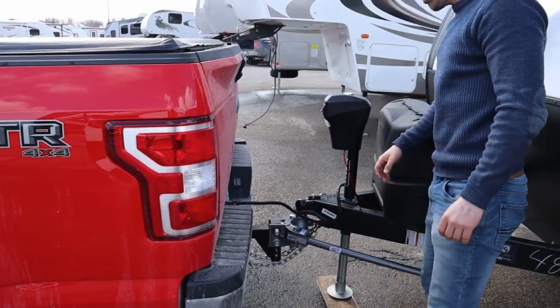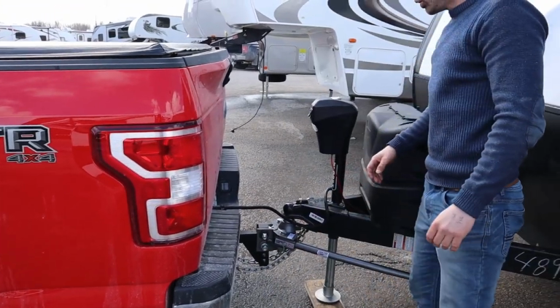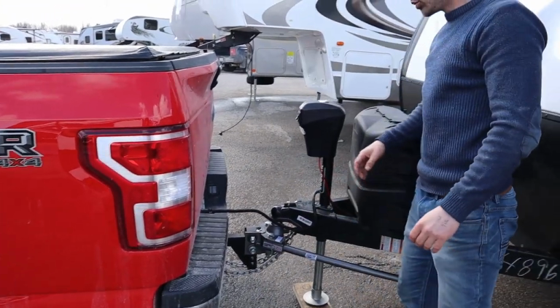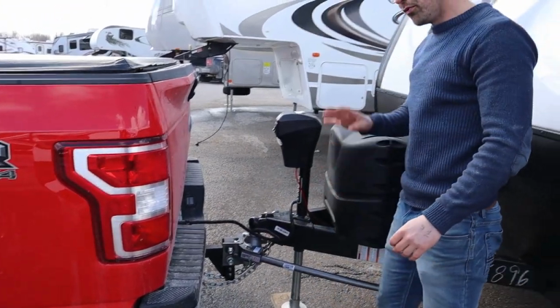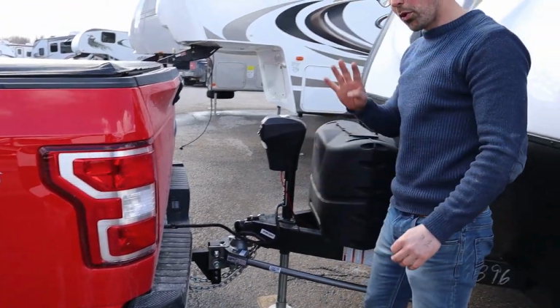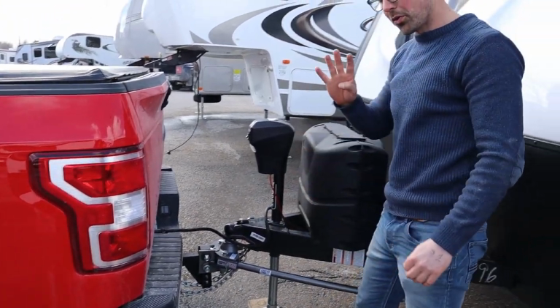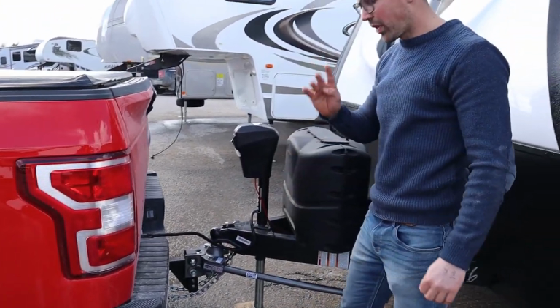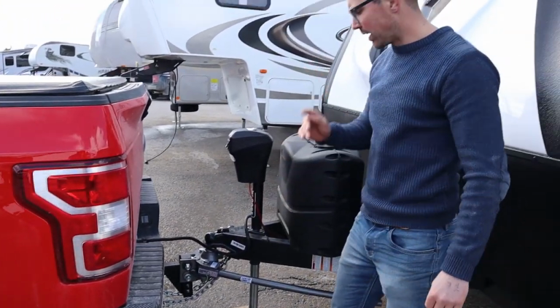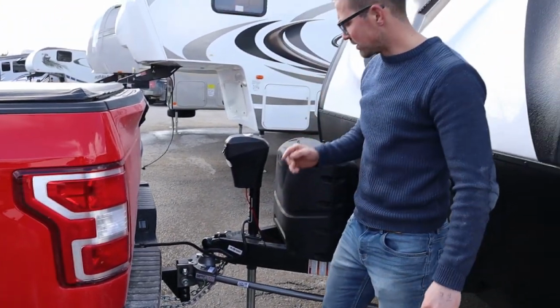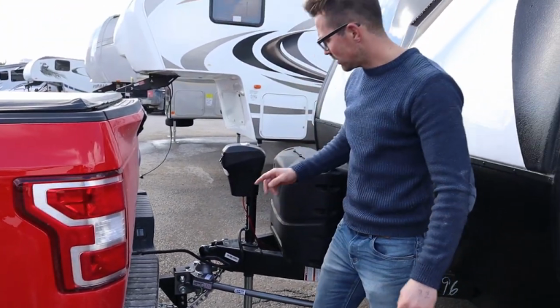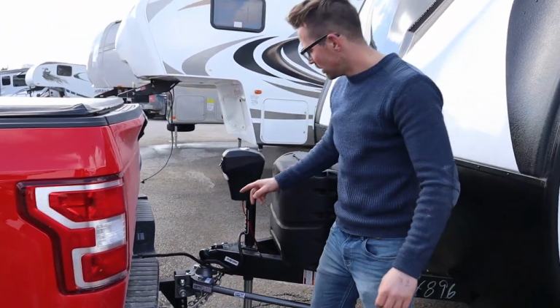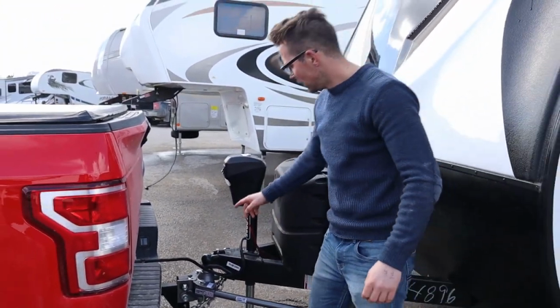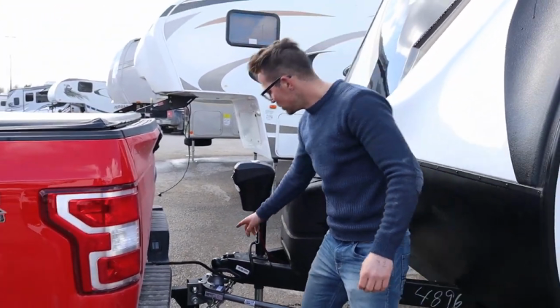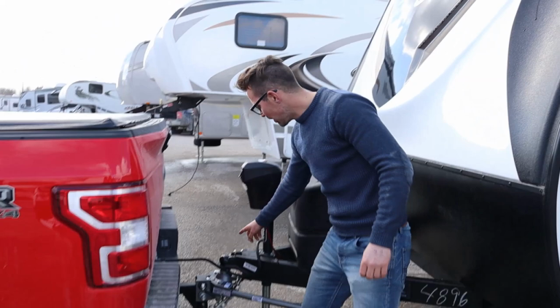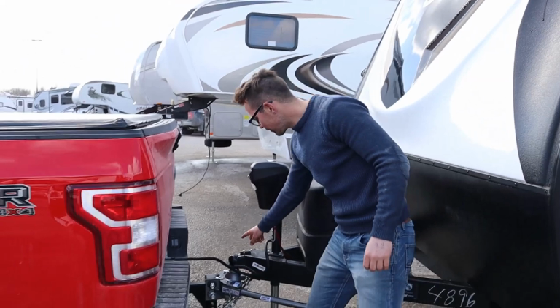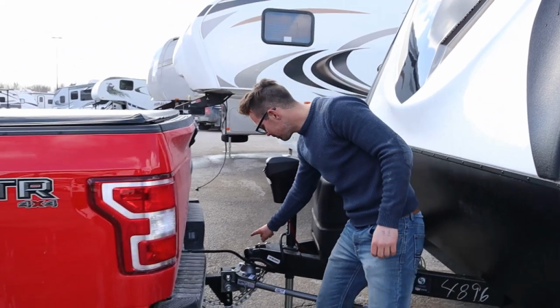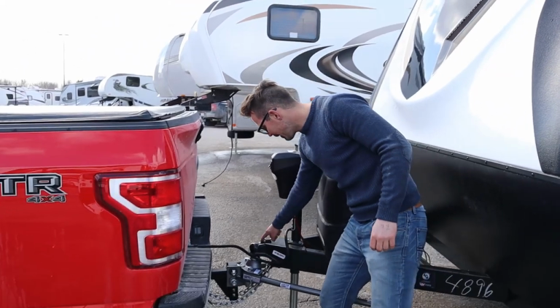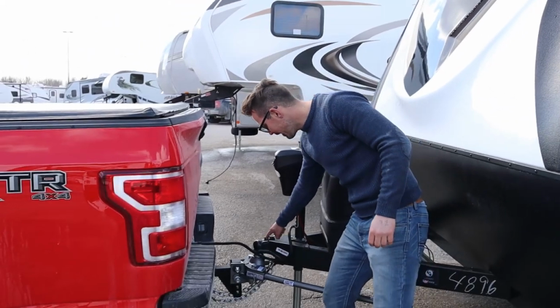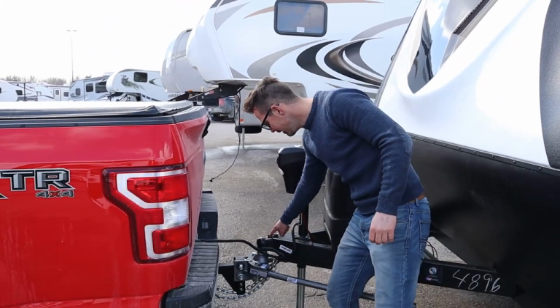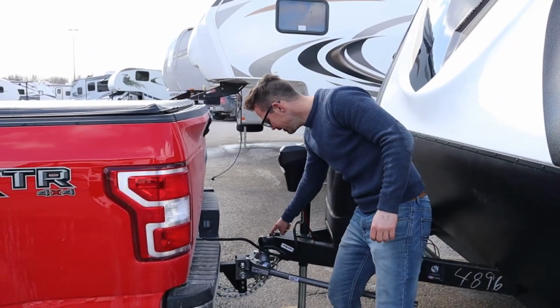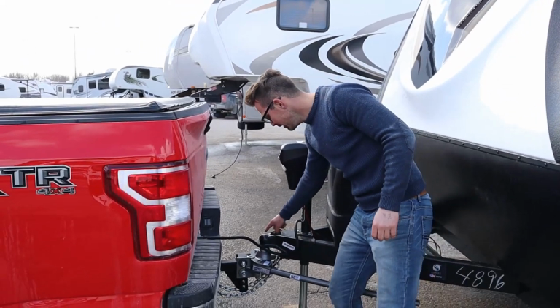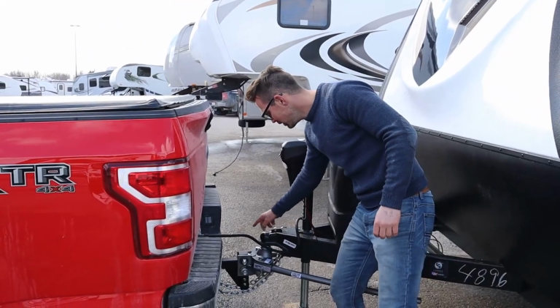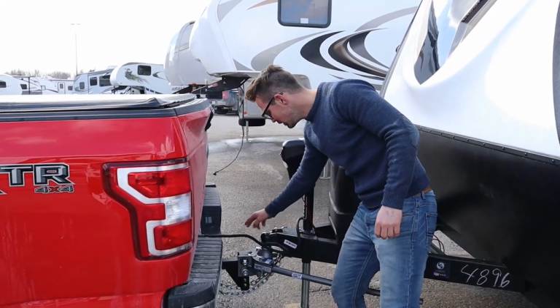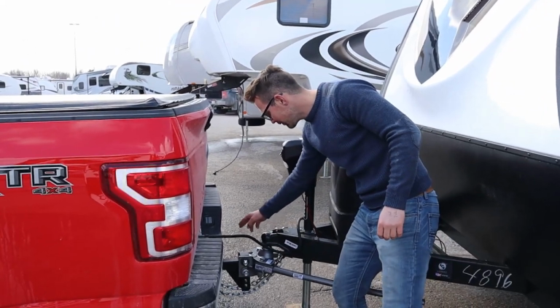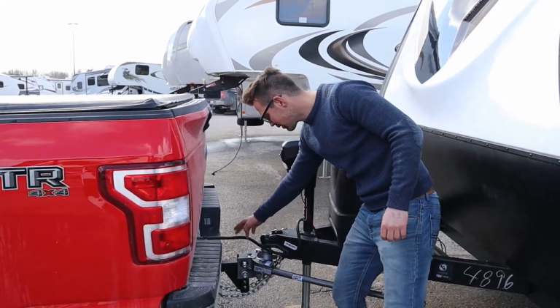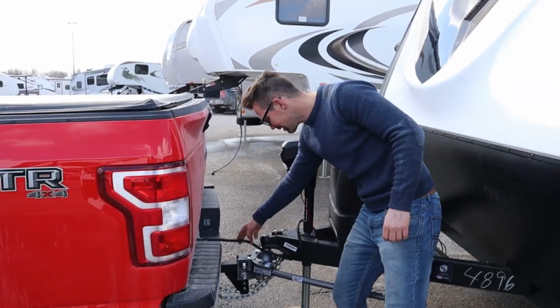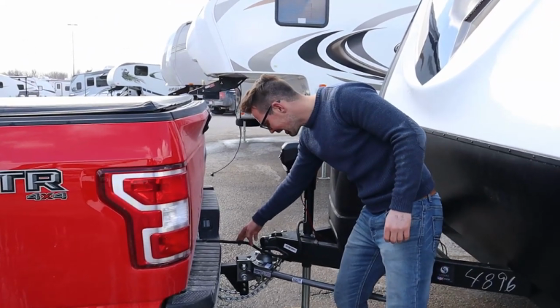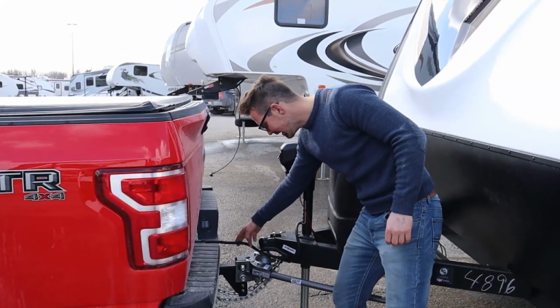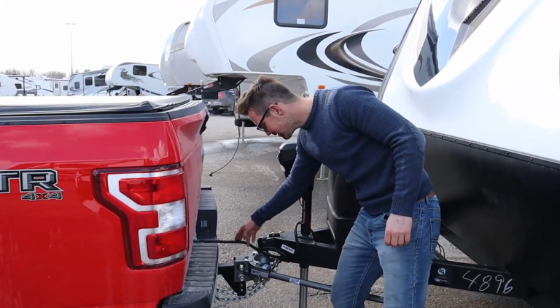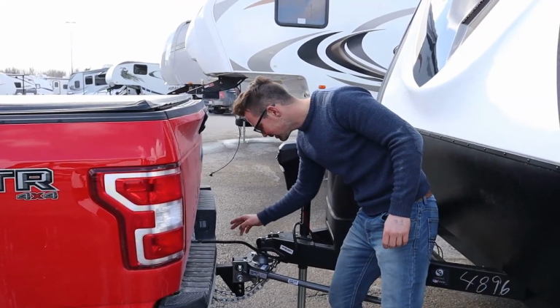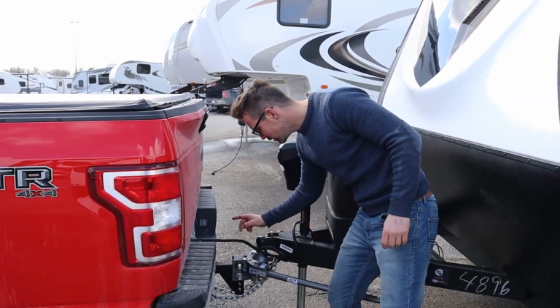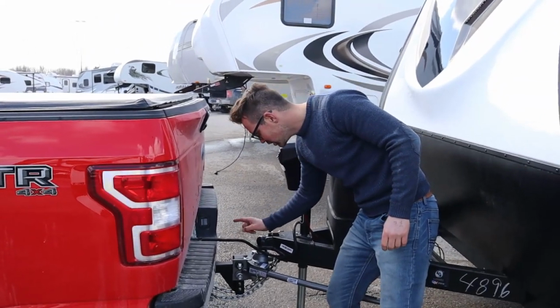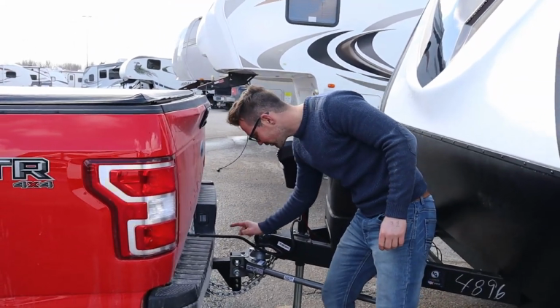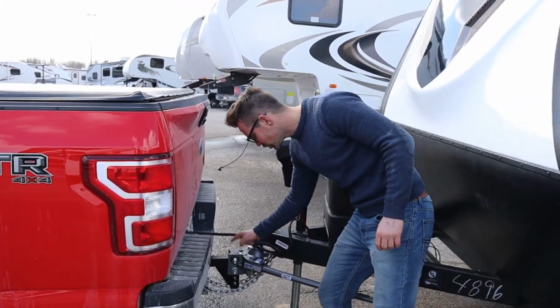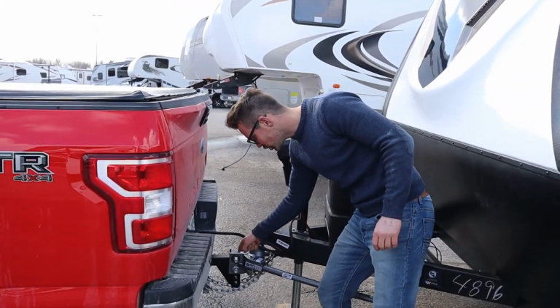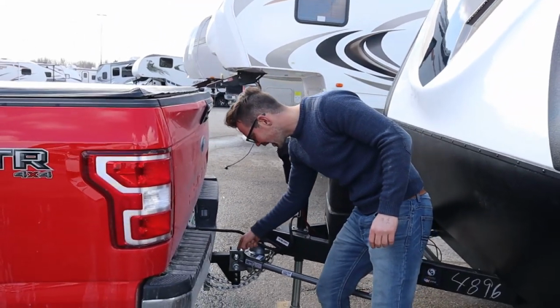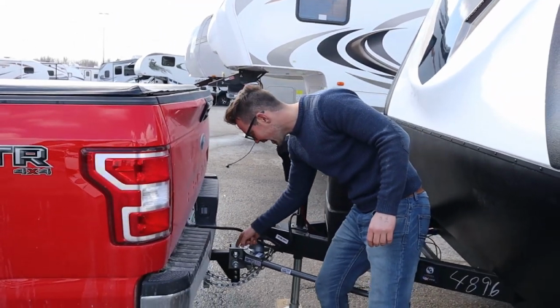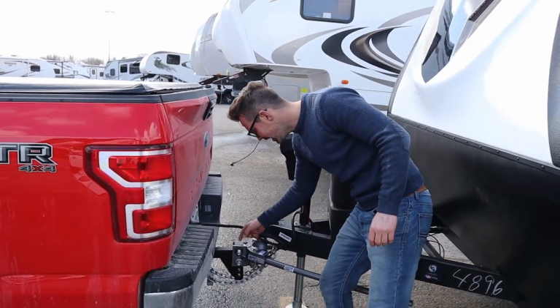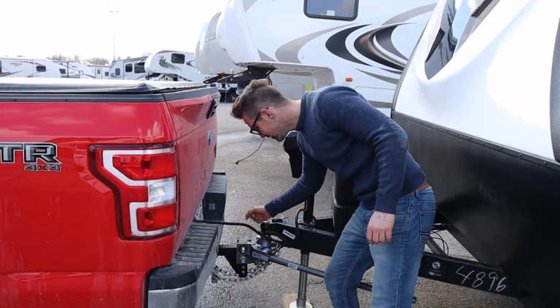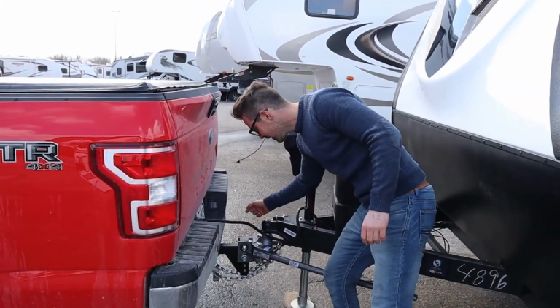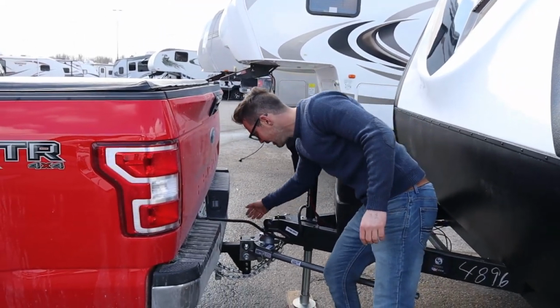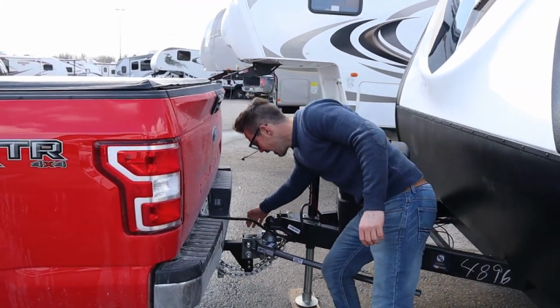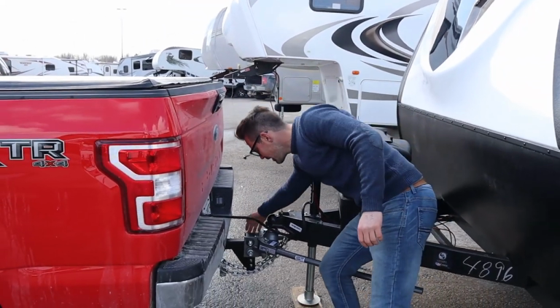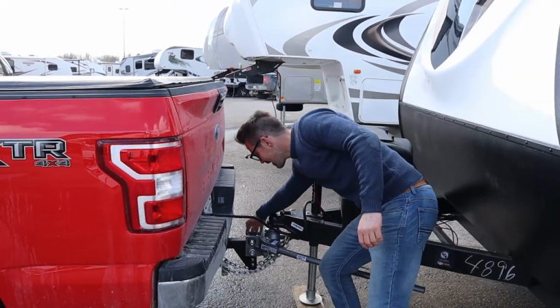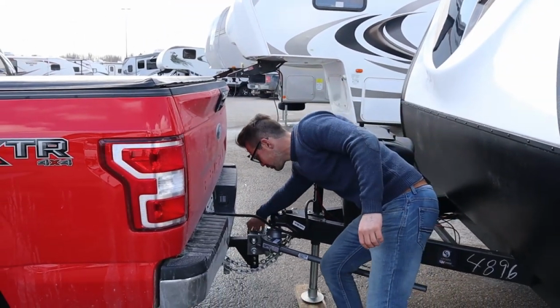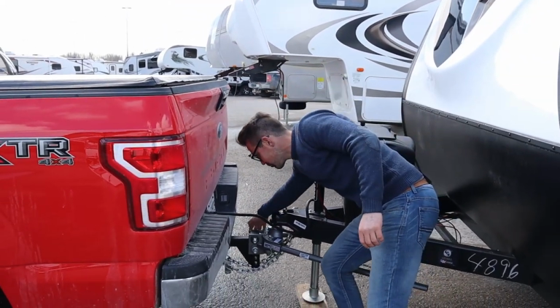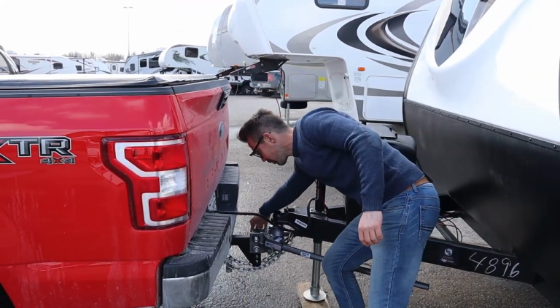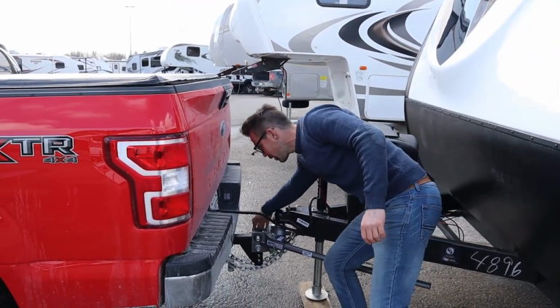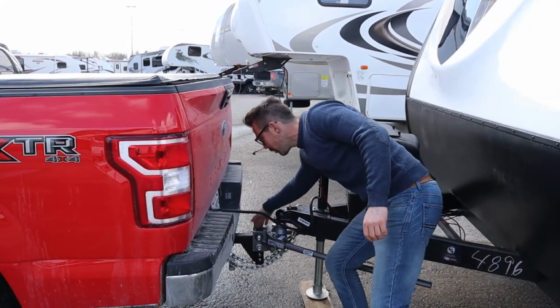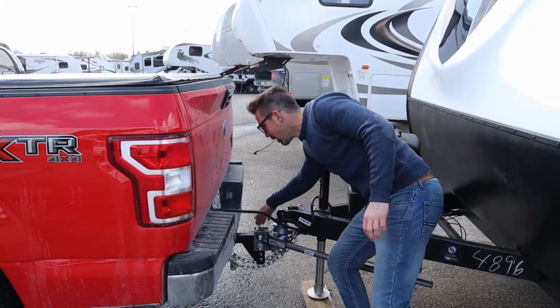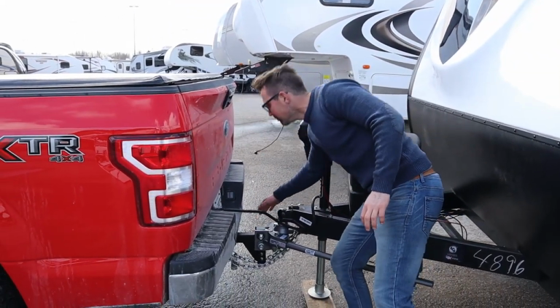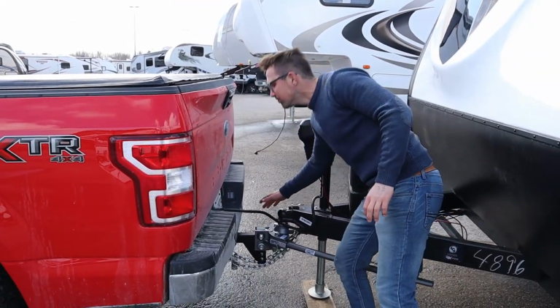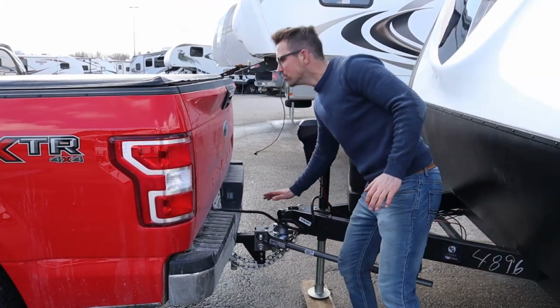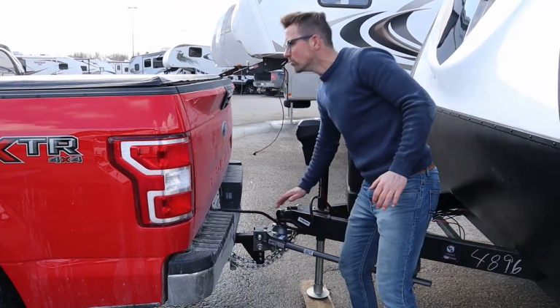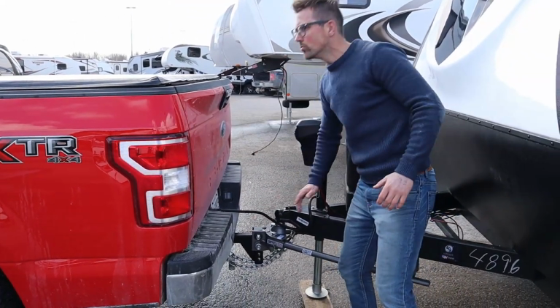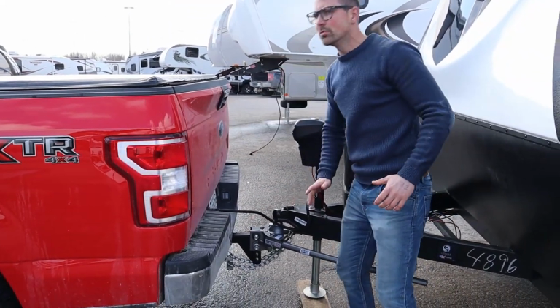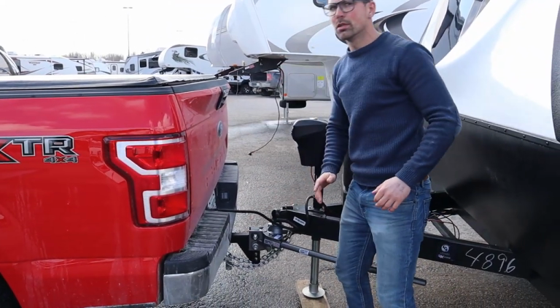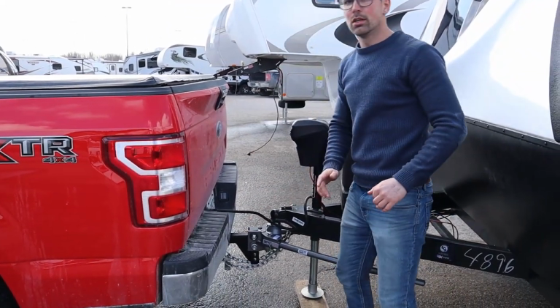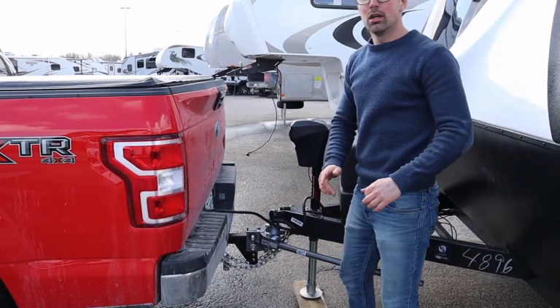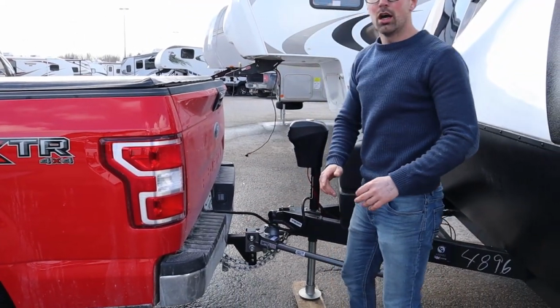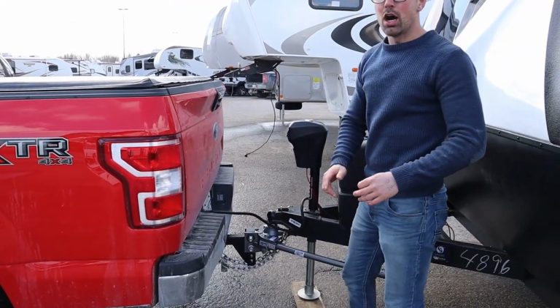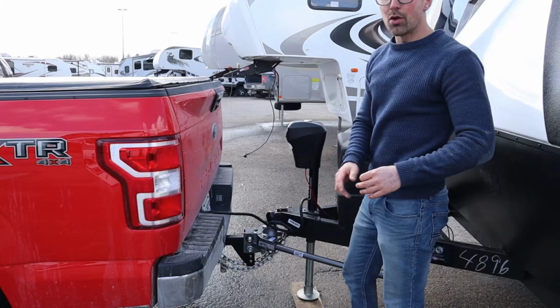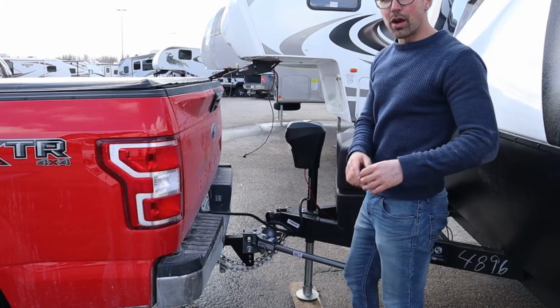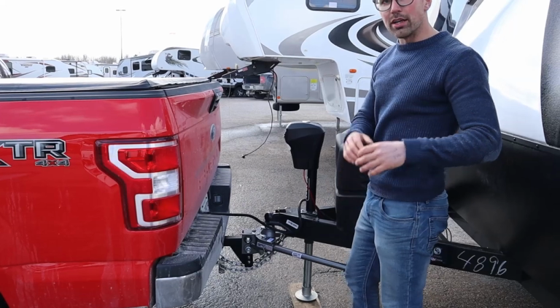So four things: you have your pin, you have your lights, you have your chains, and you have your breakaway.